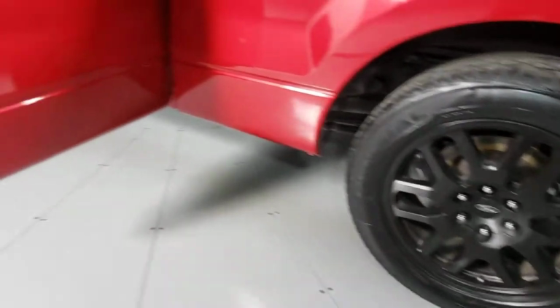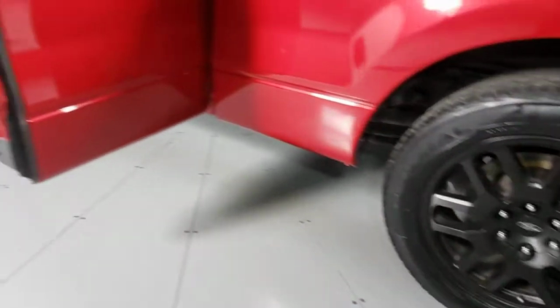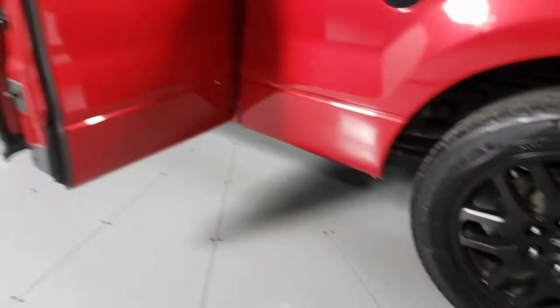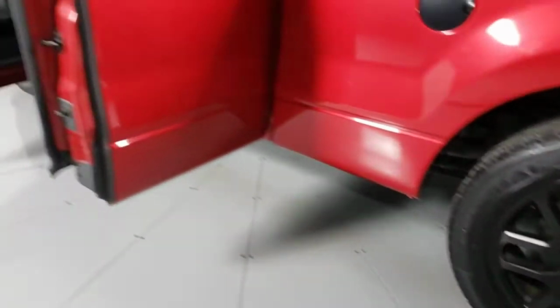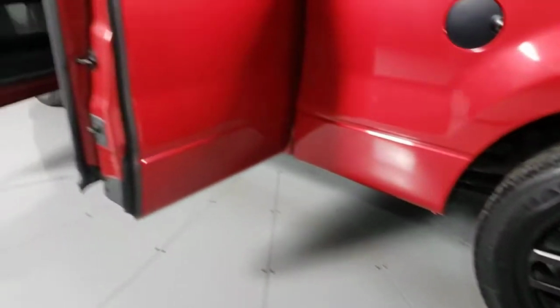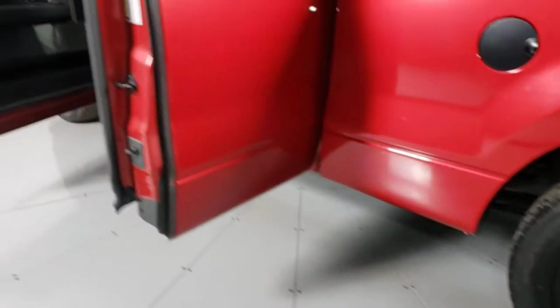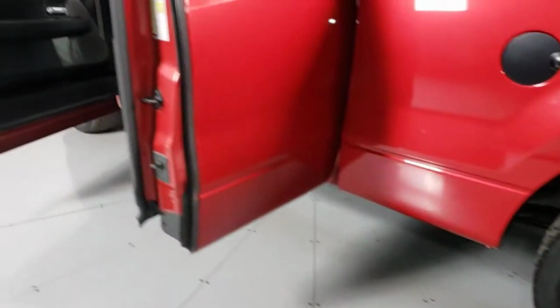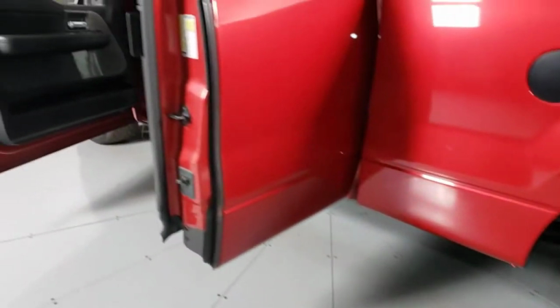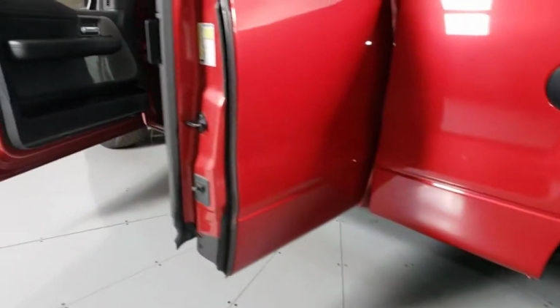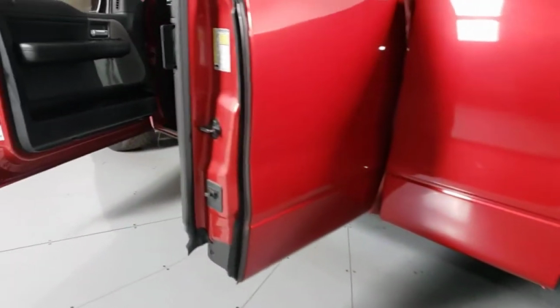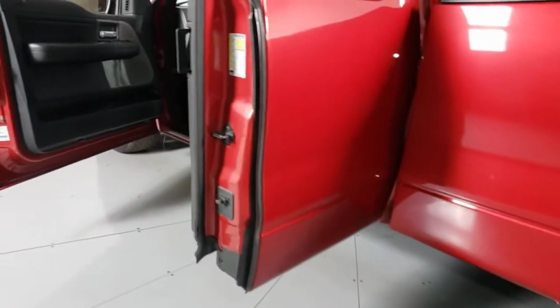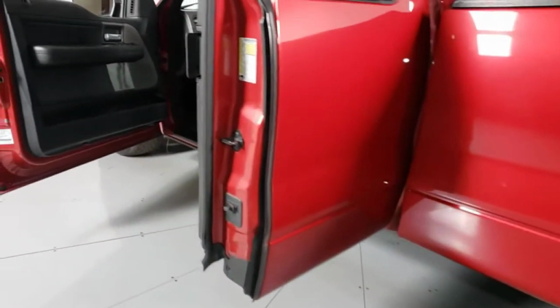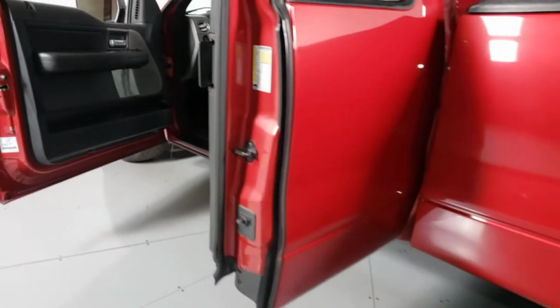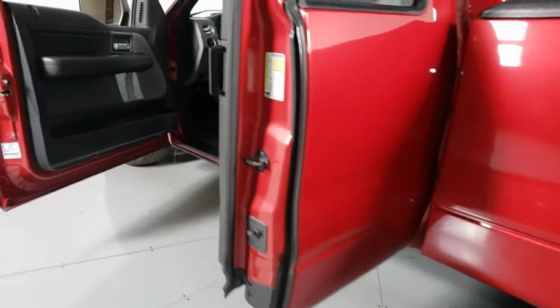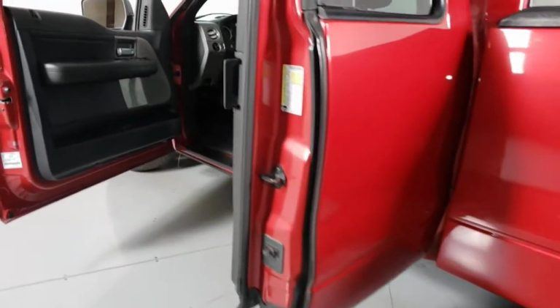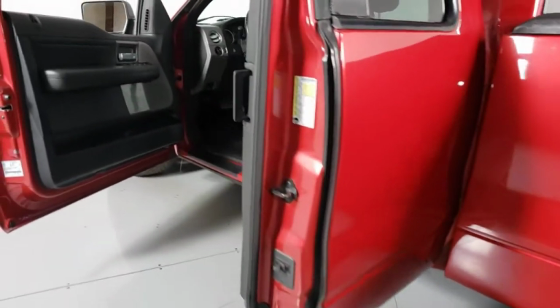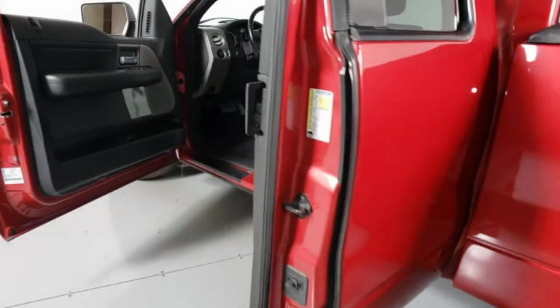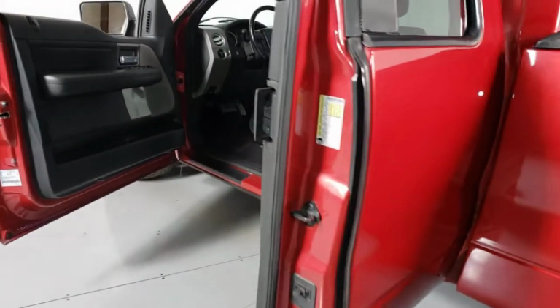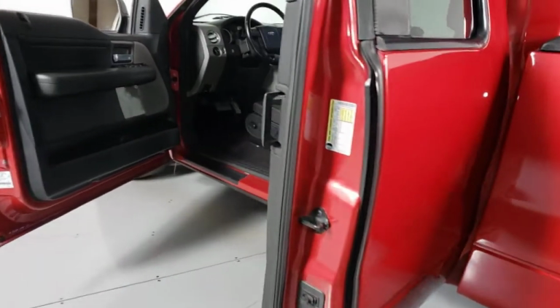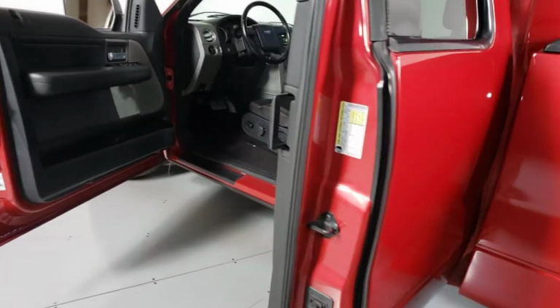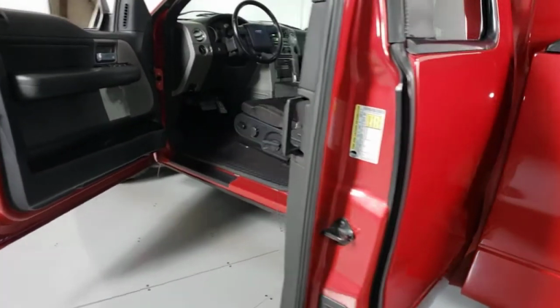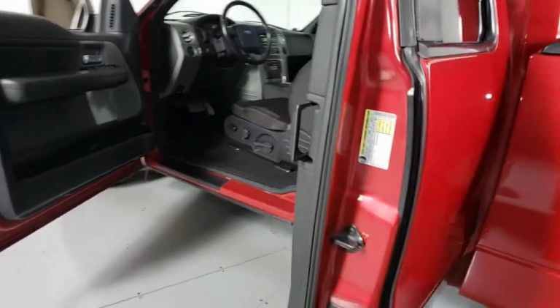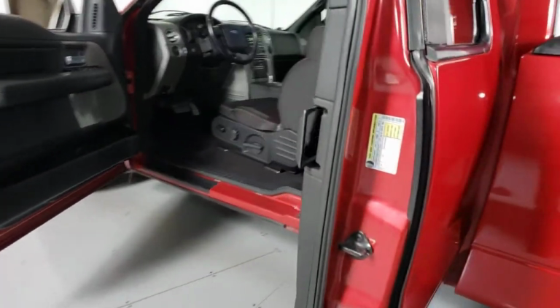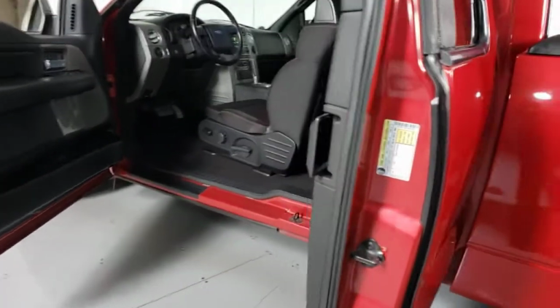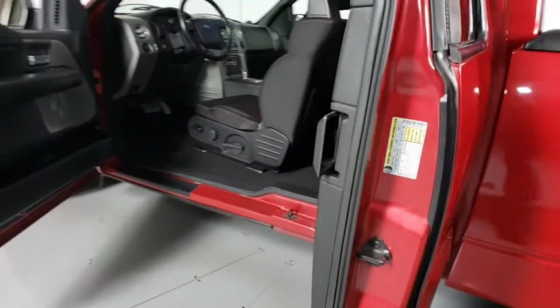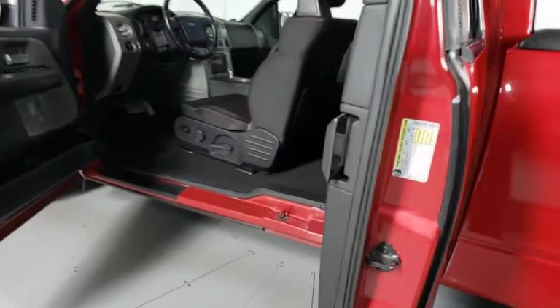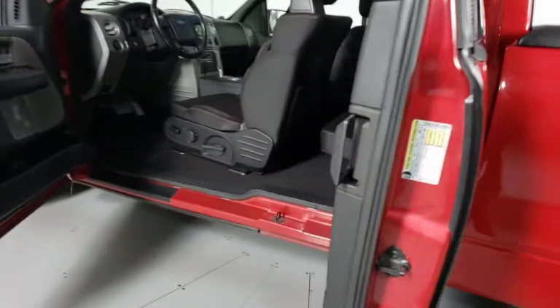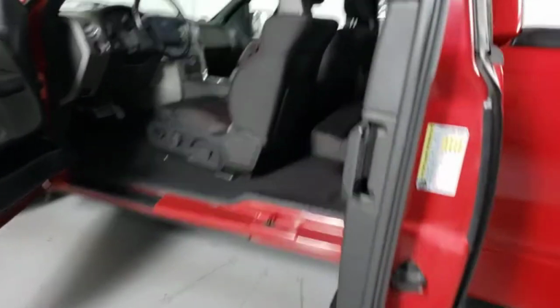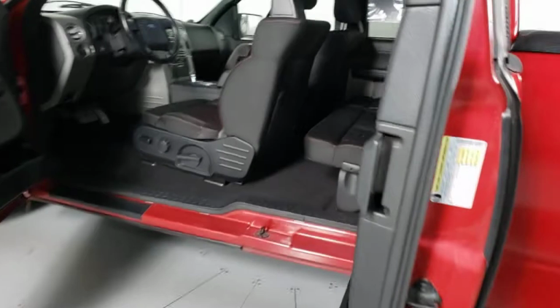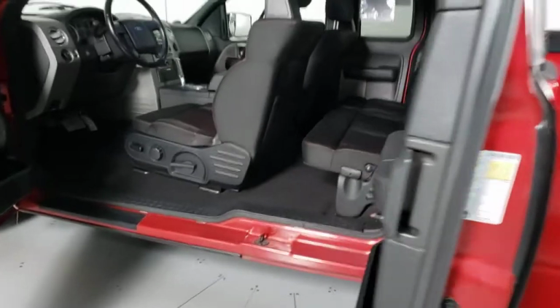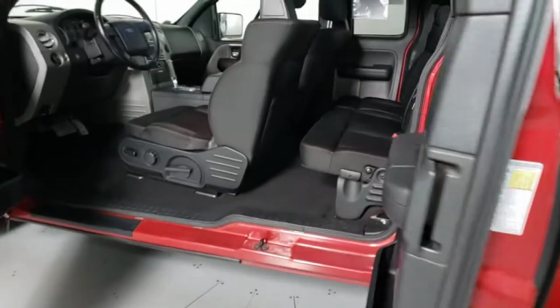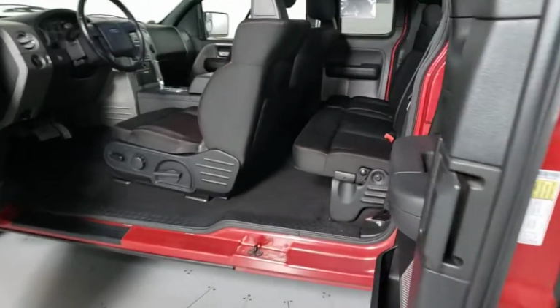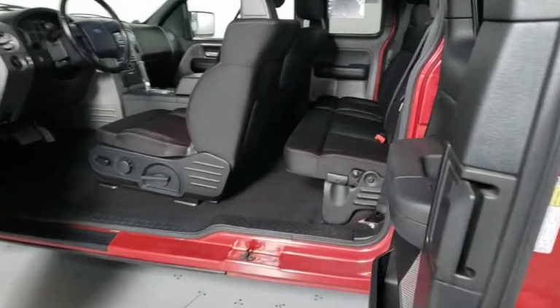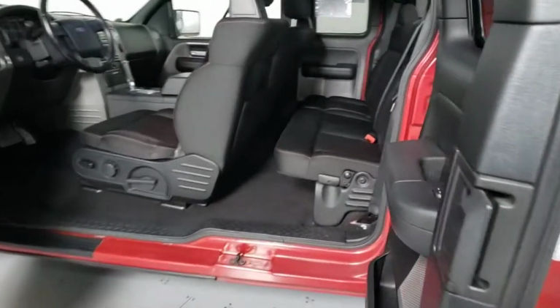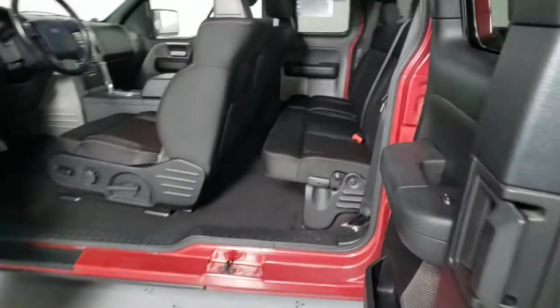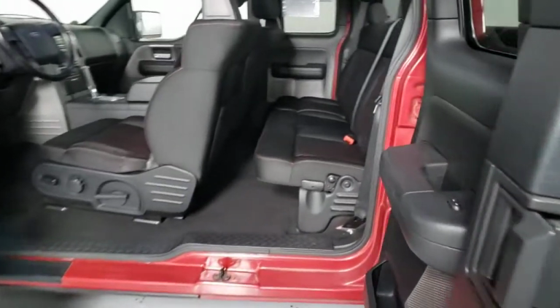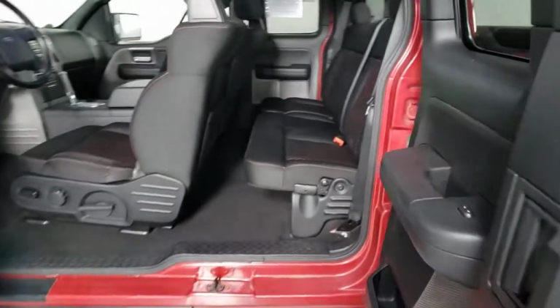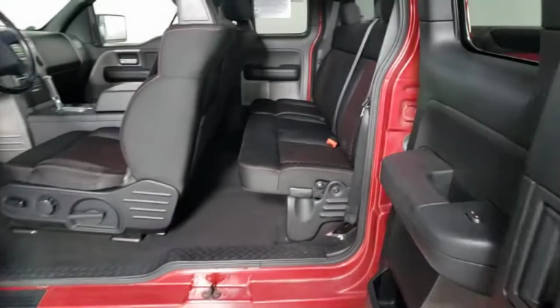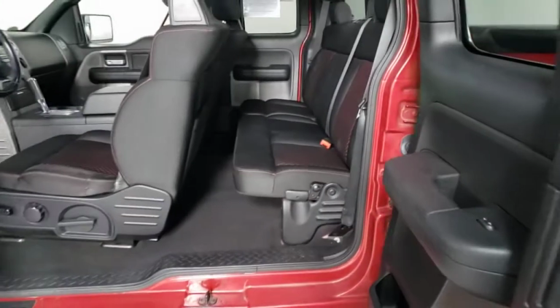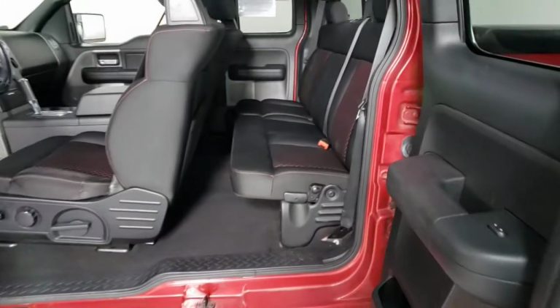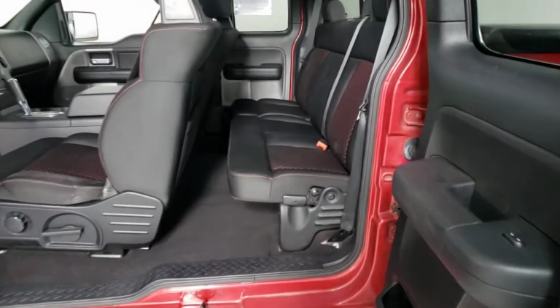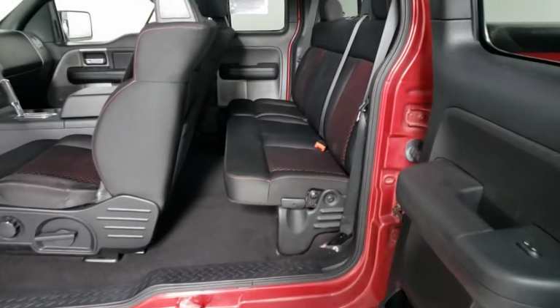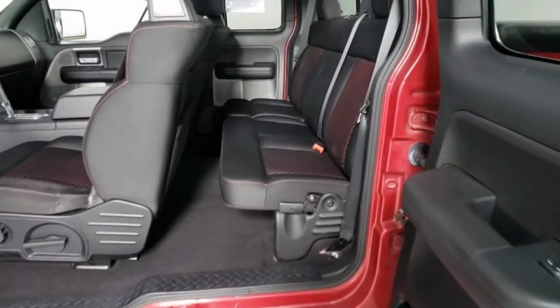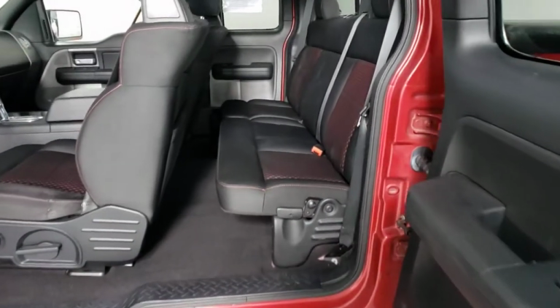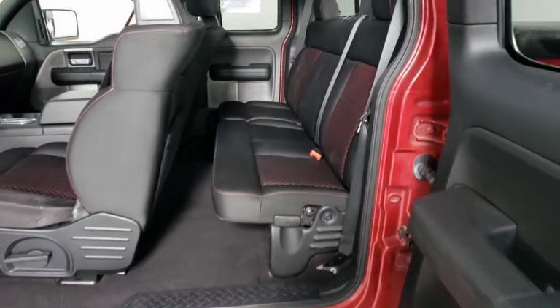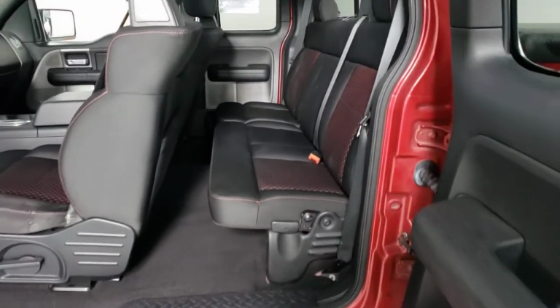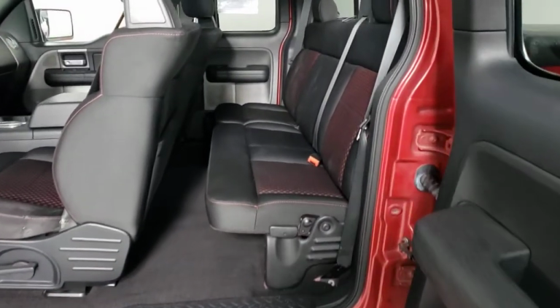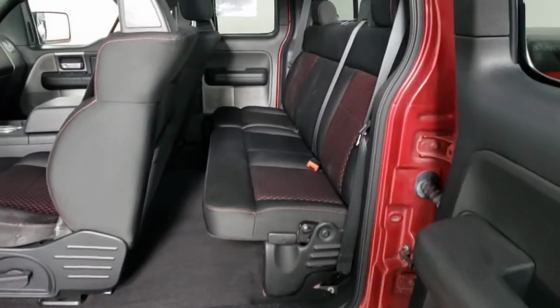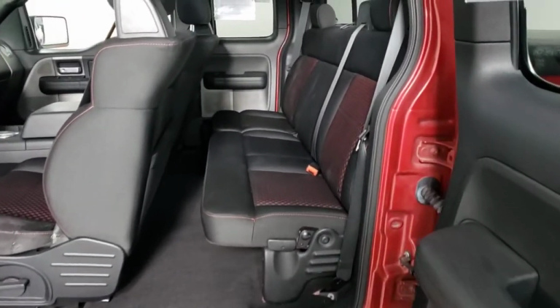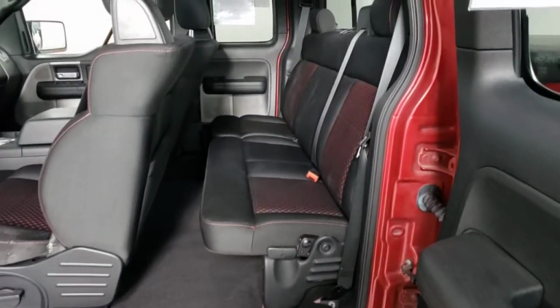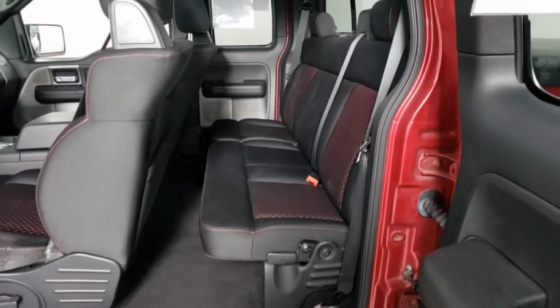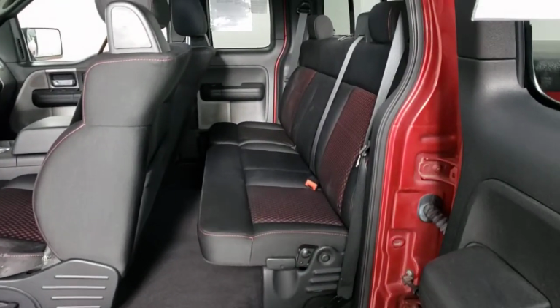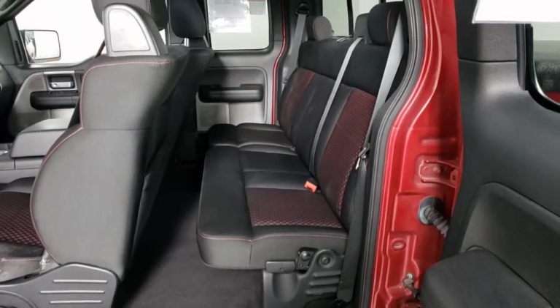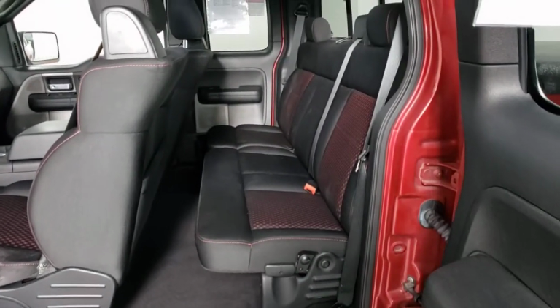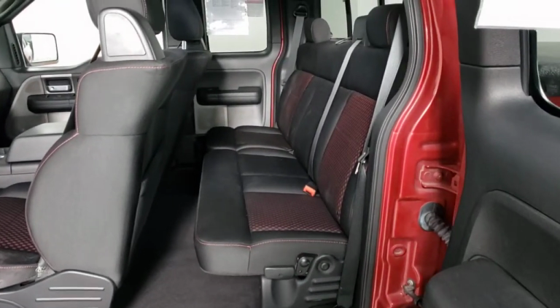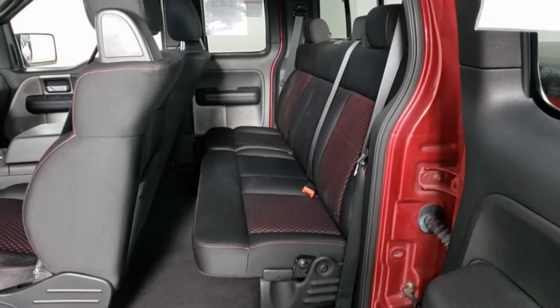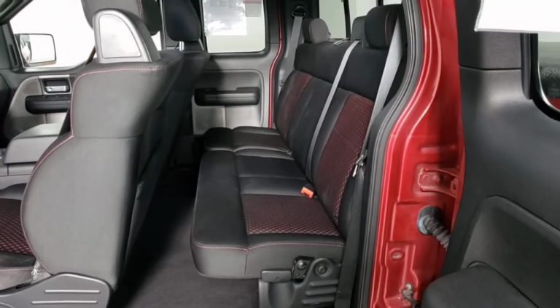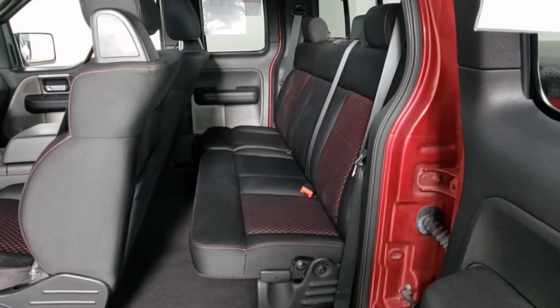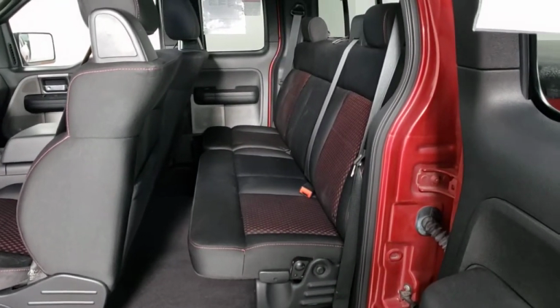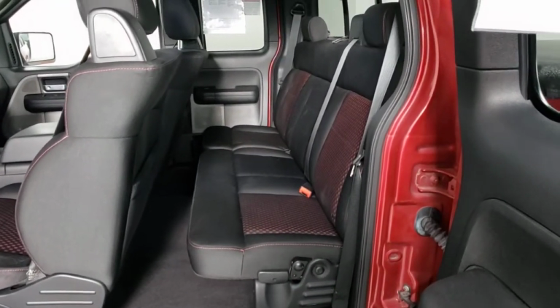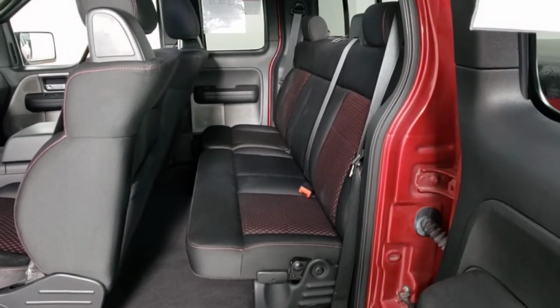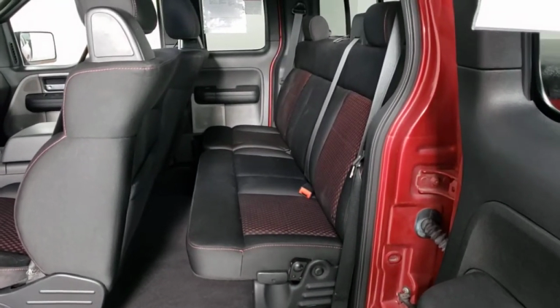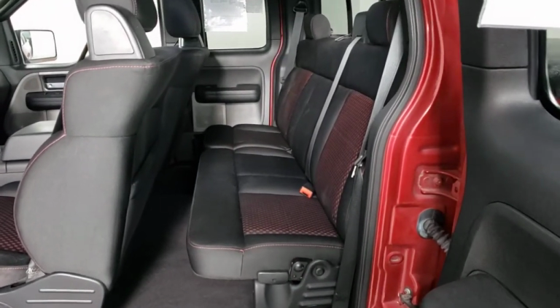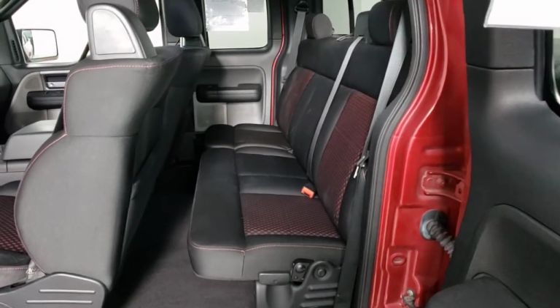Fog lamps, power driver seat, Bluetooth, power windows, four-wheel disc brakes, power steering.